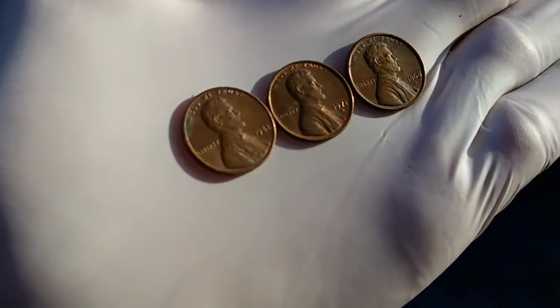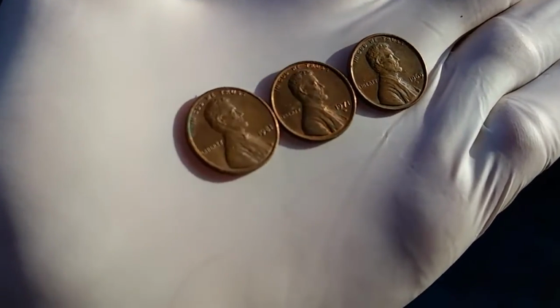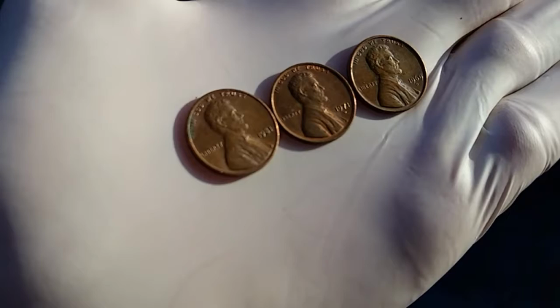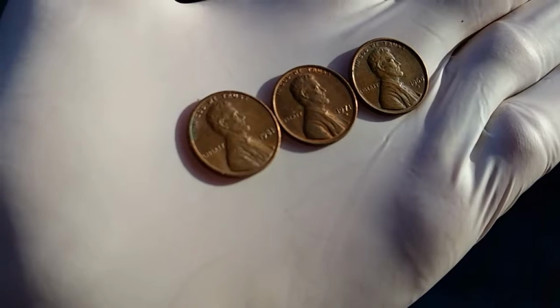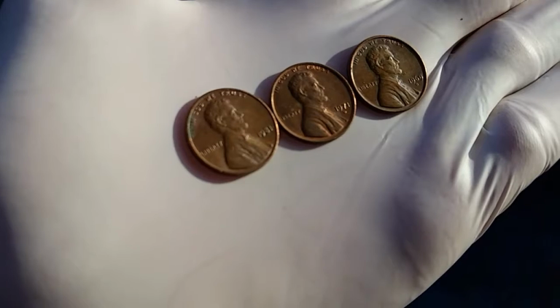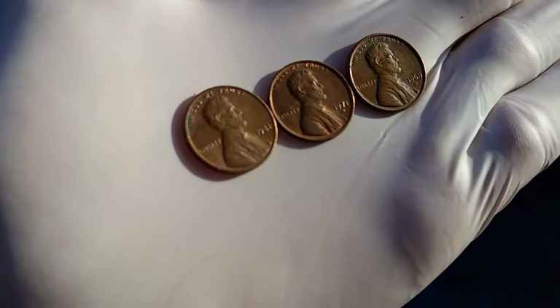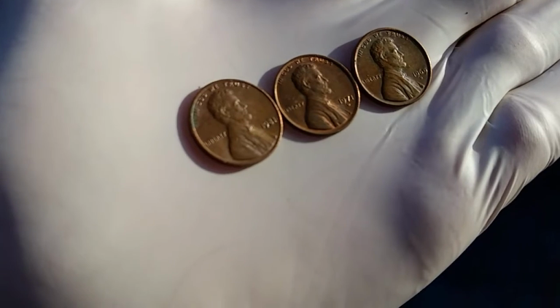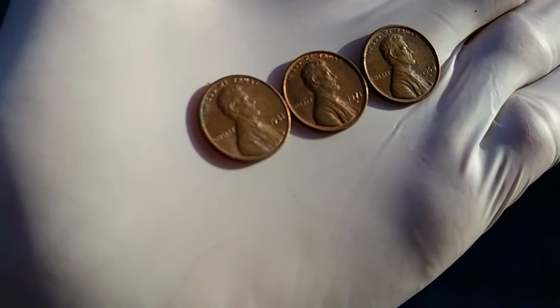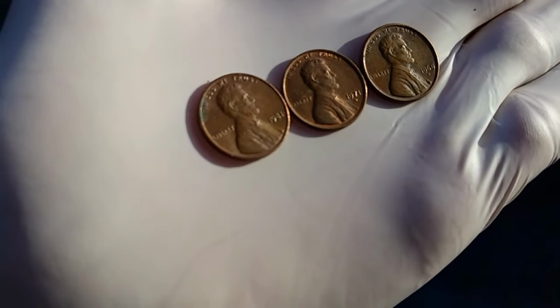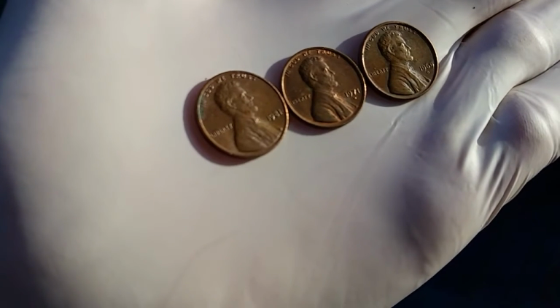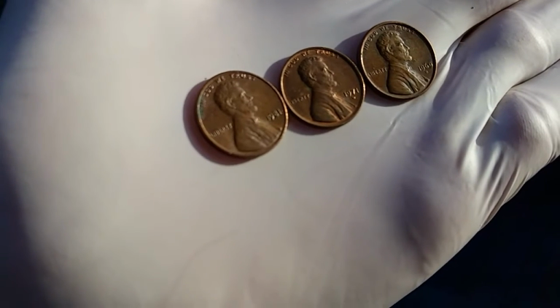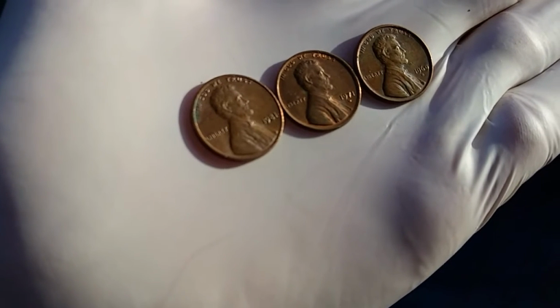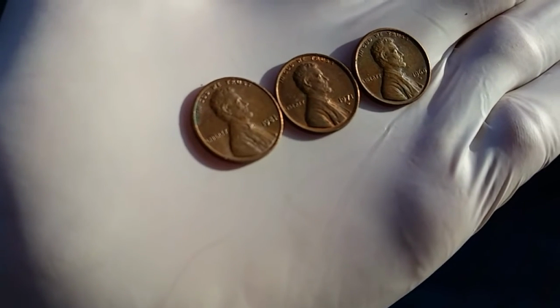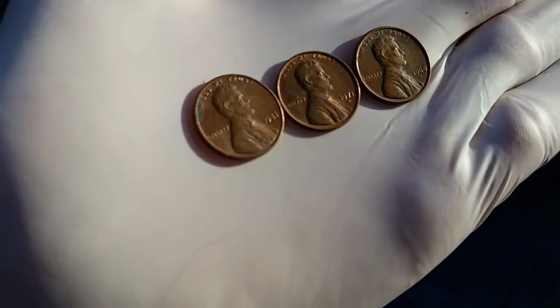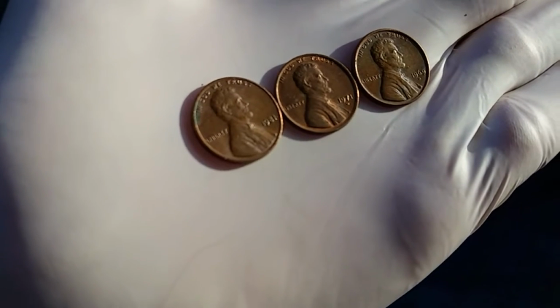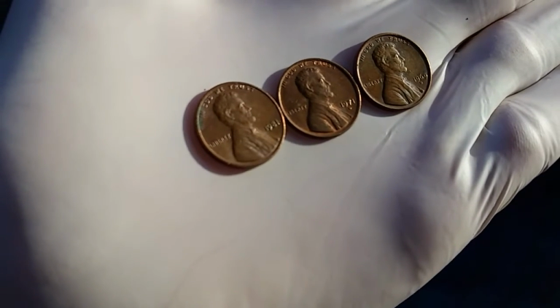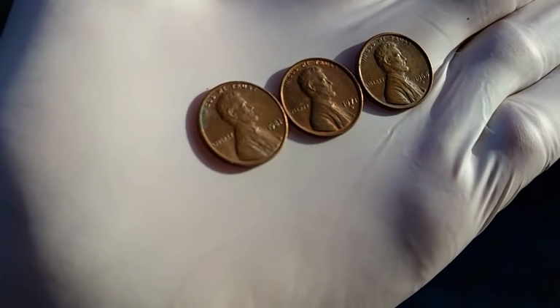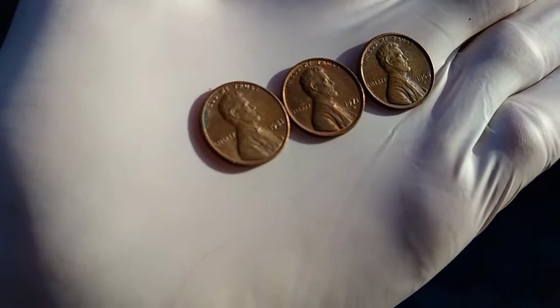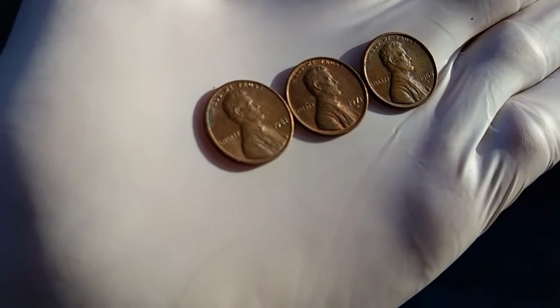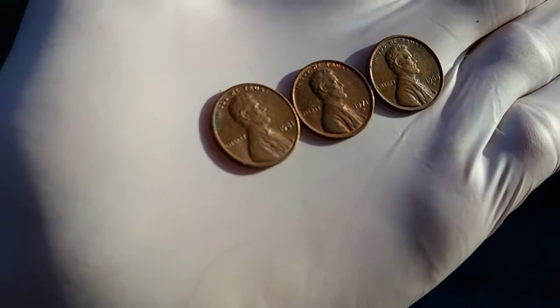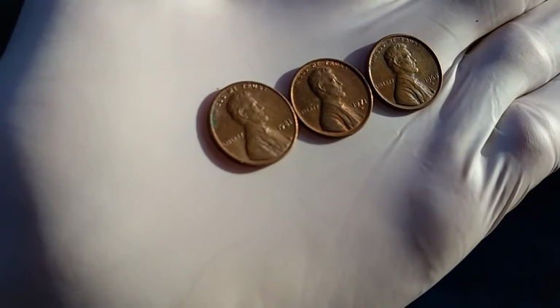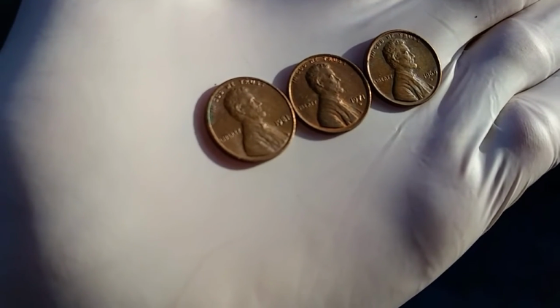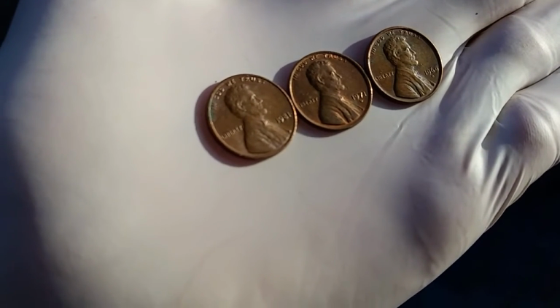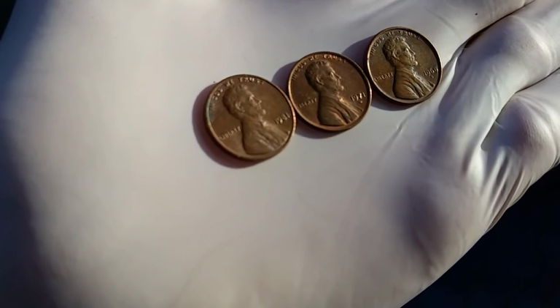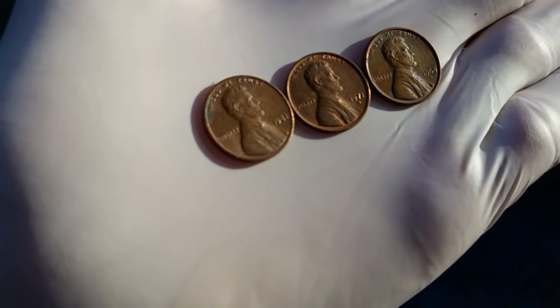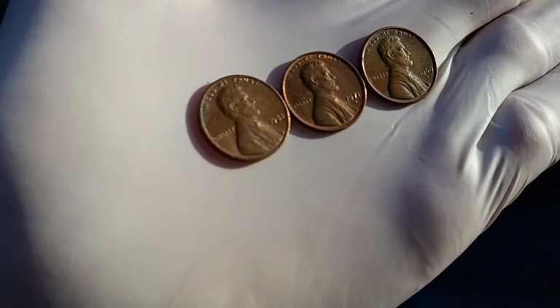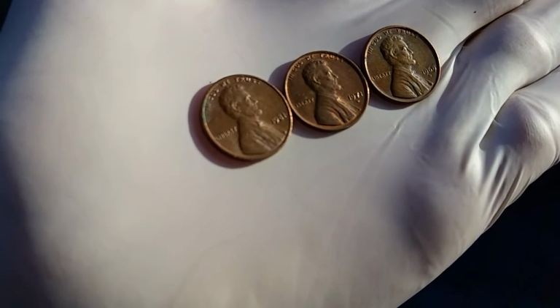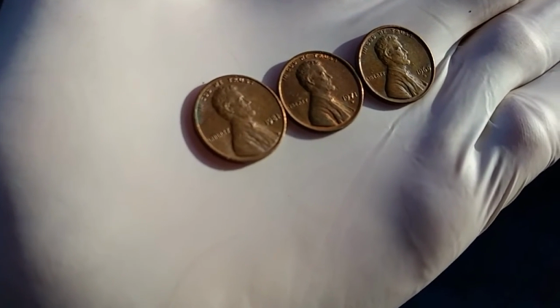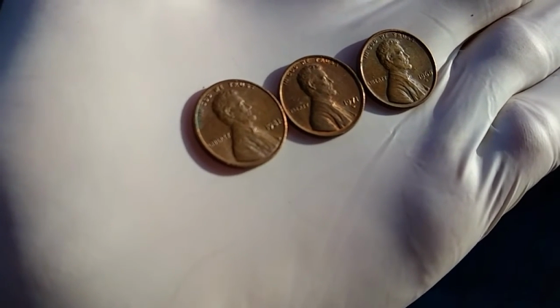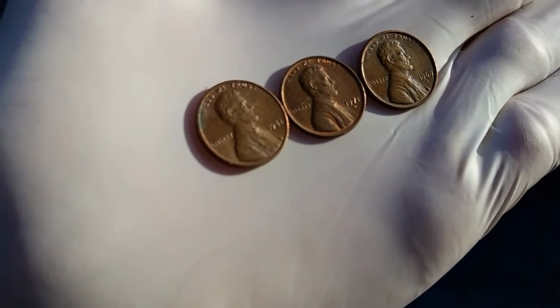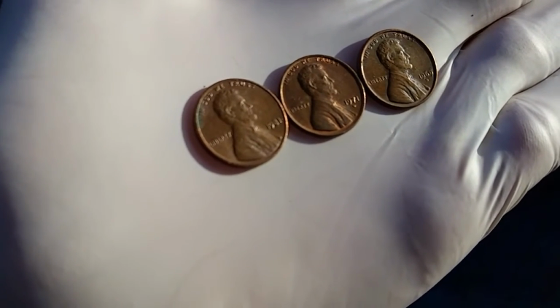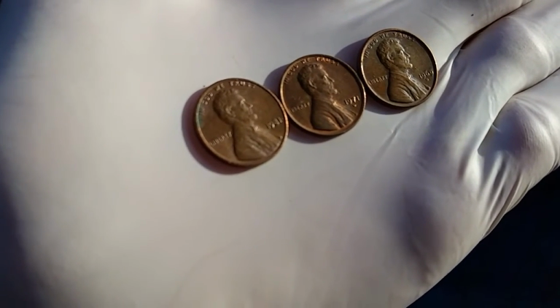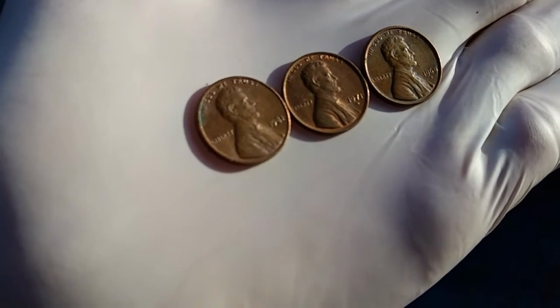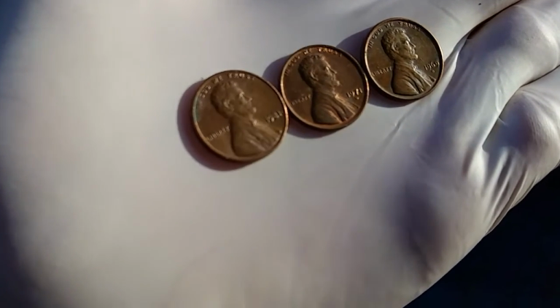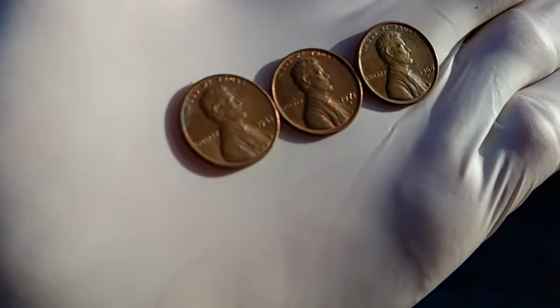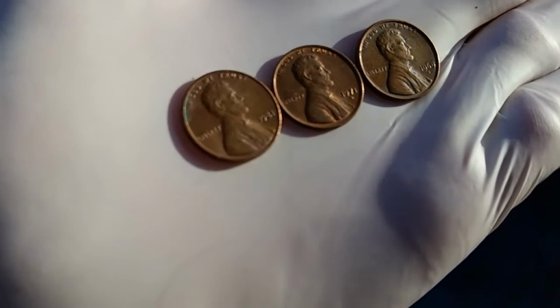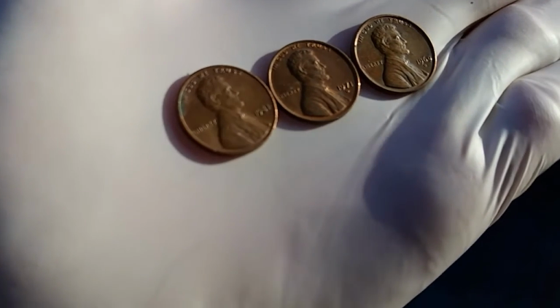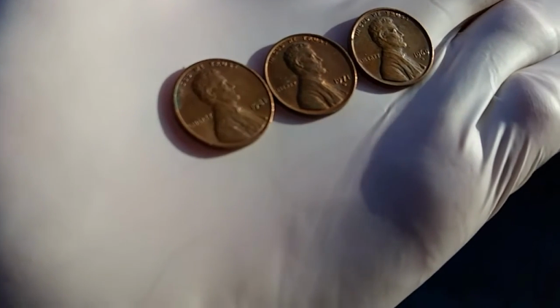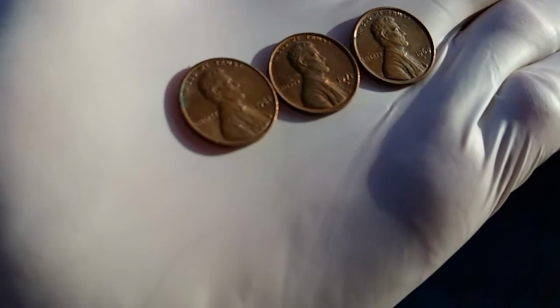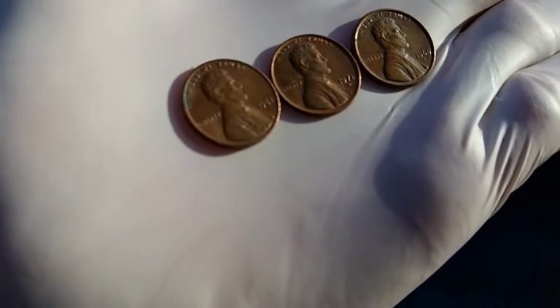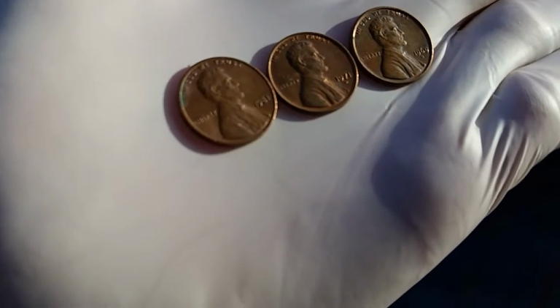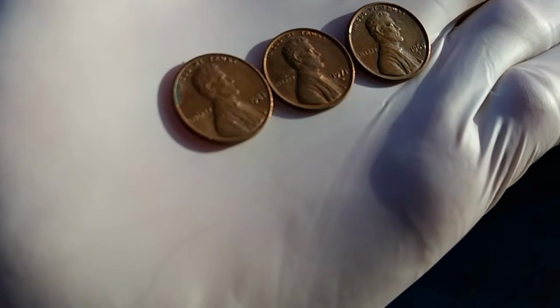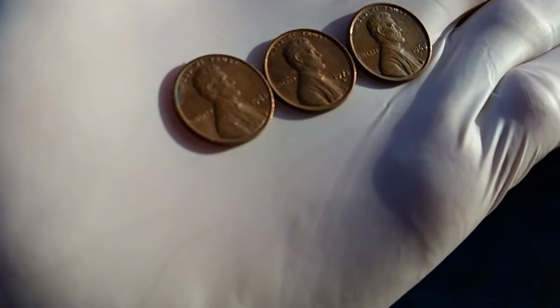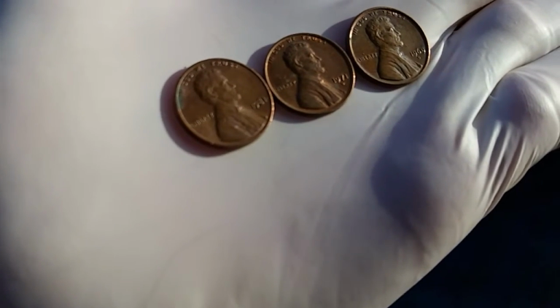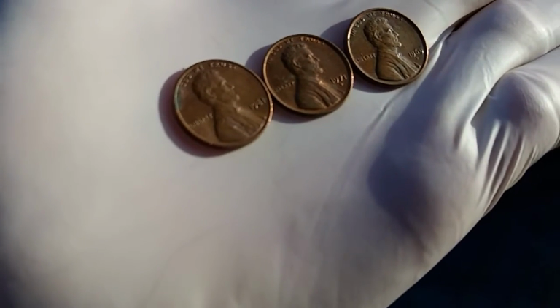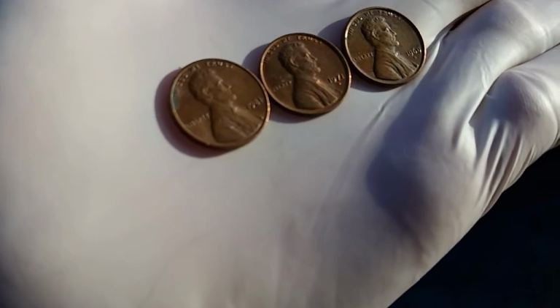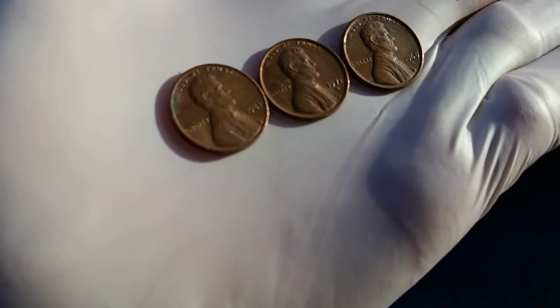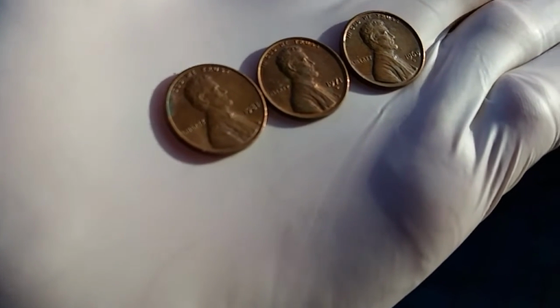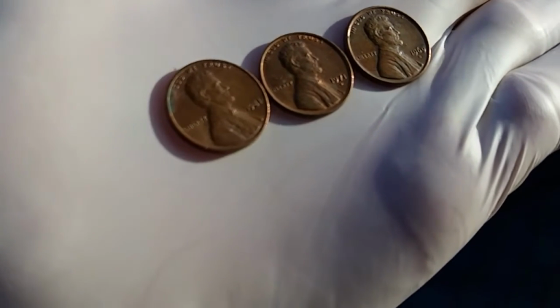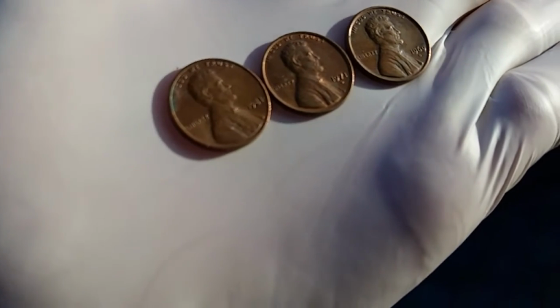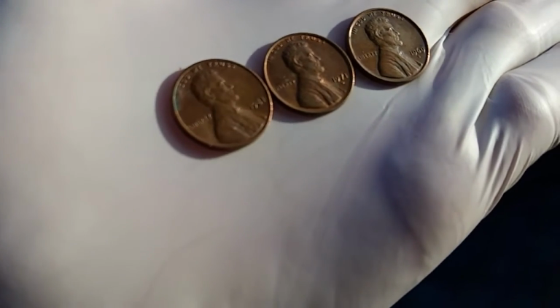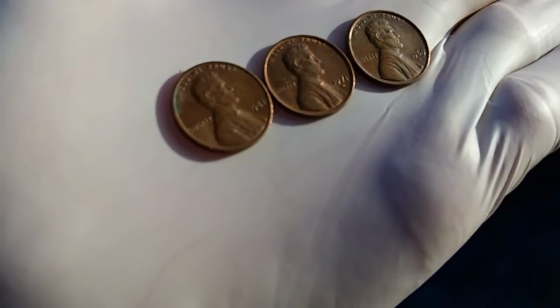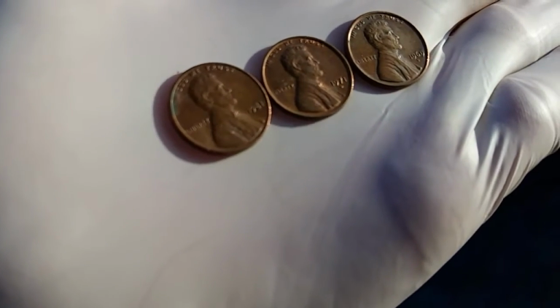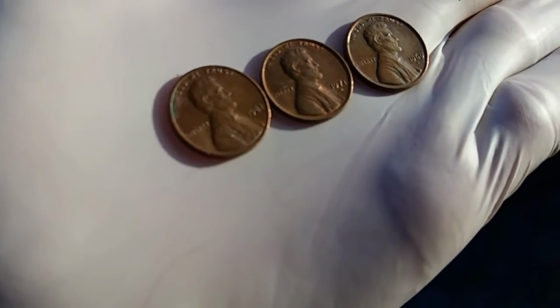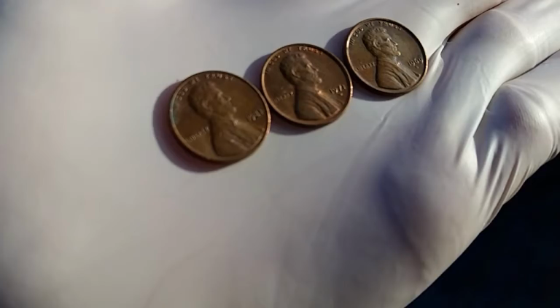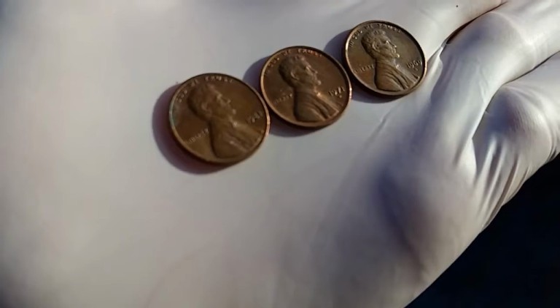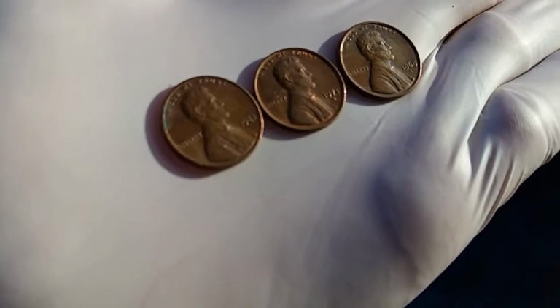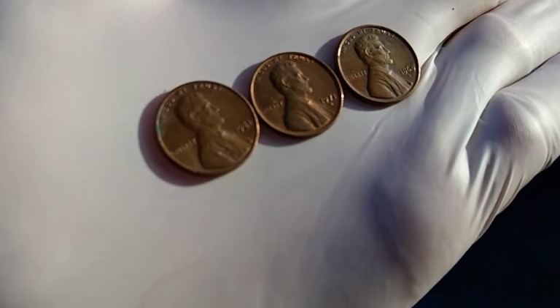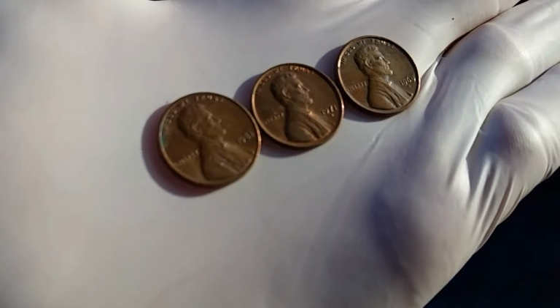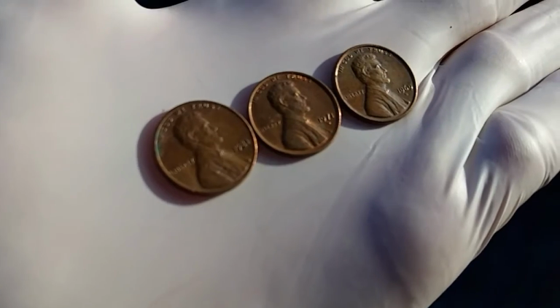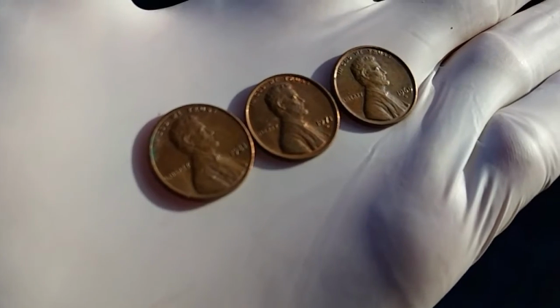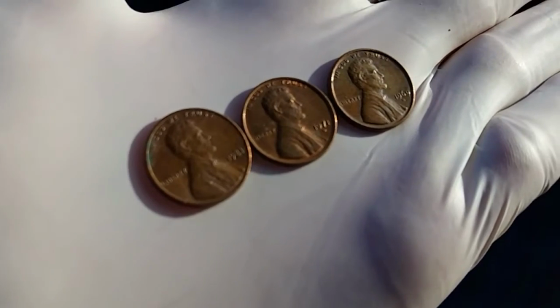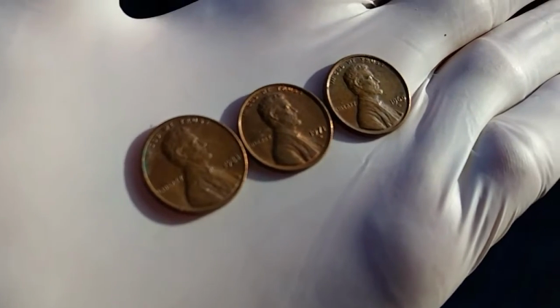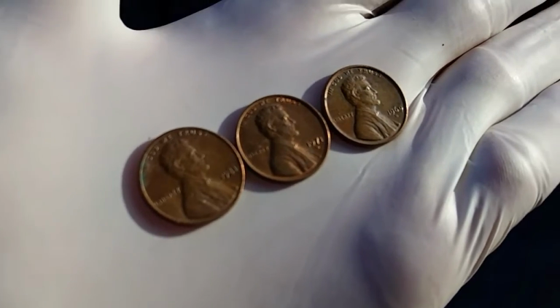finally we've found some that are 95% copper: a 1981, 1971, and 1969.